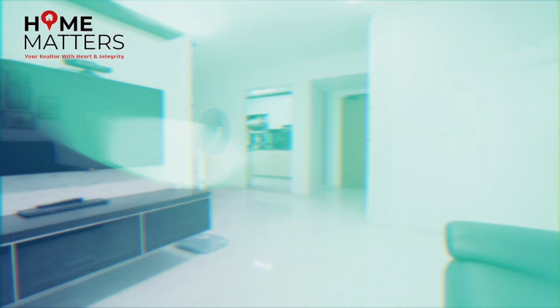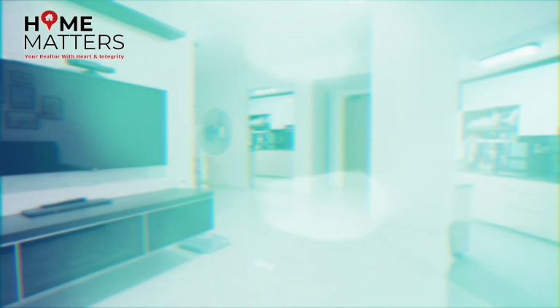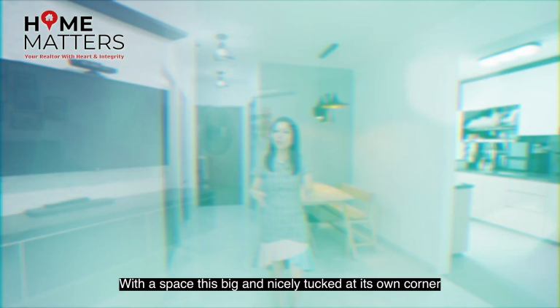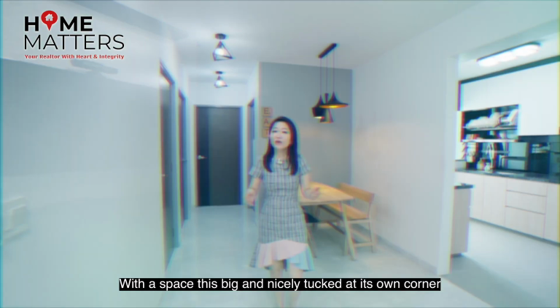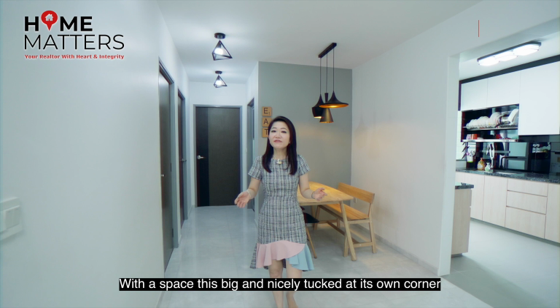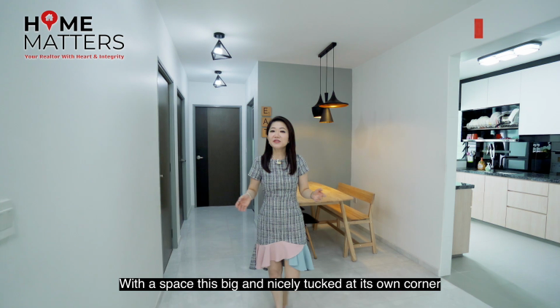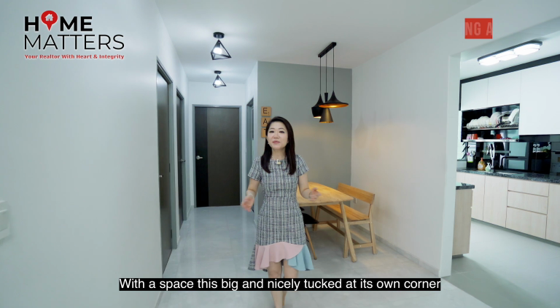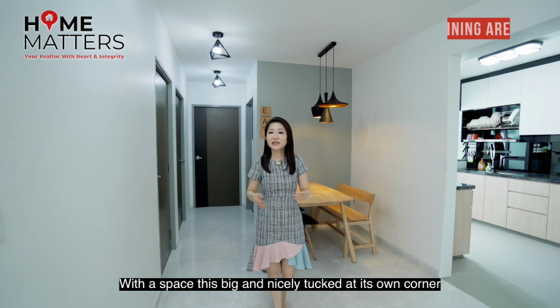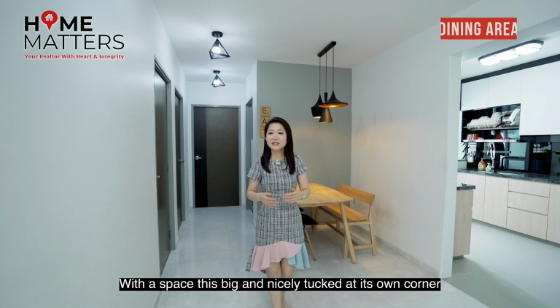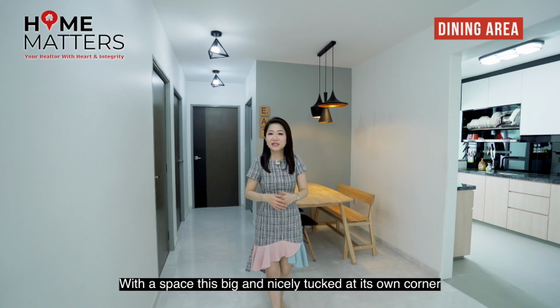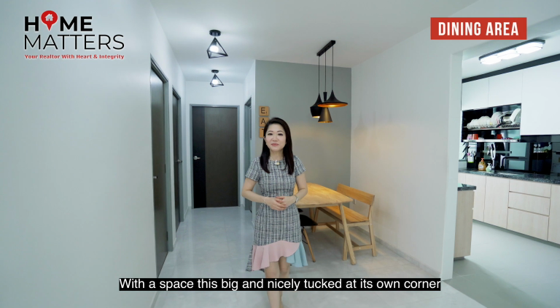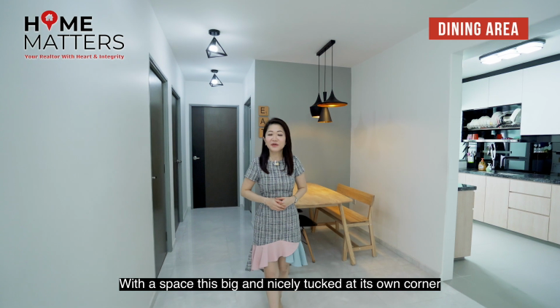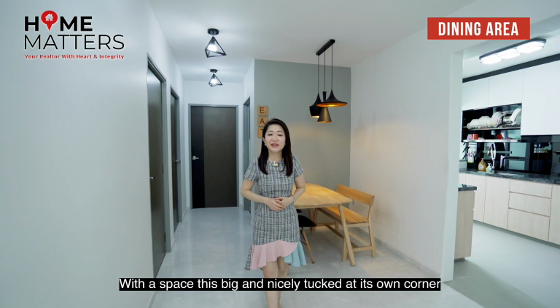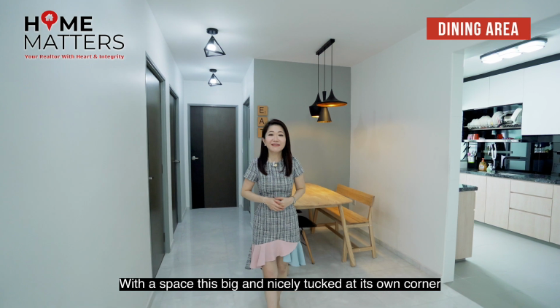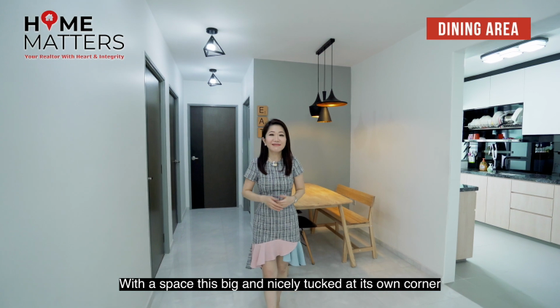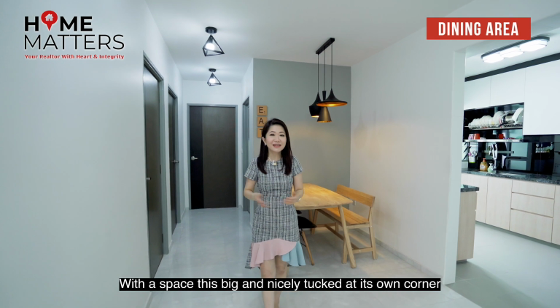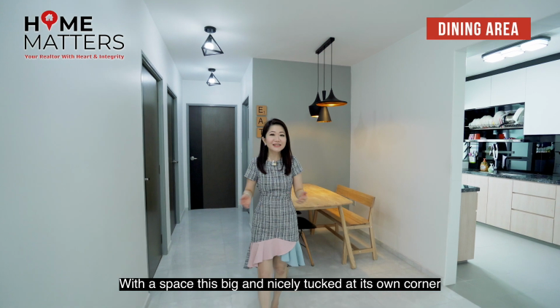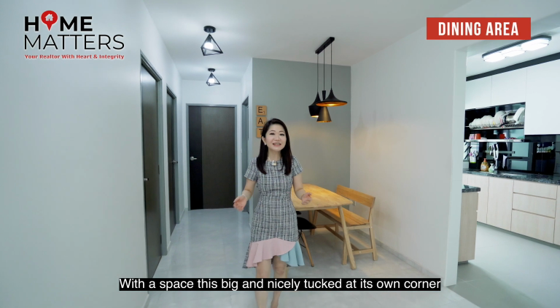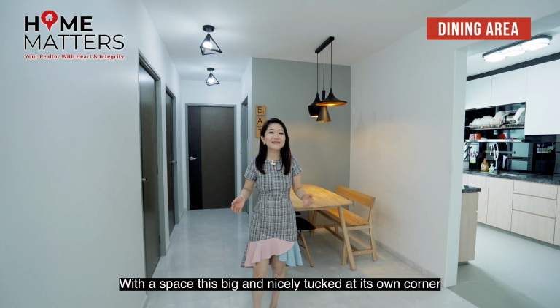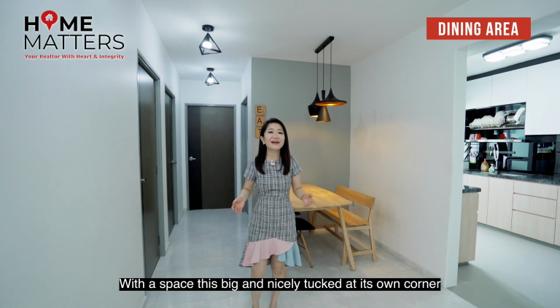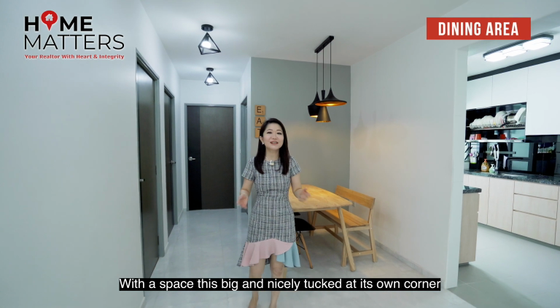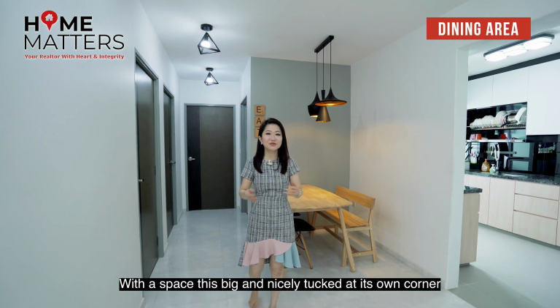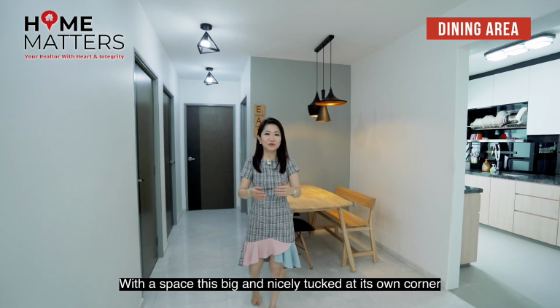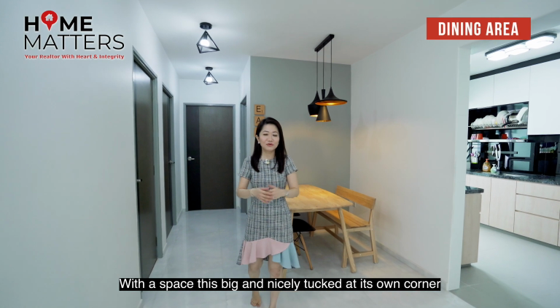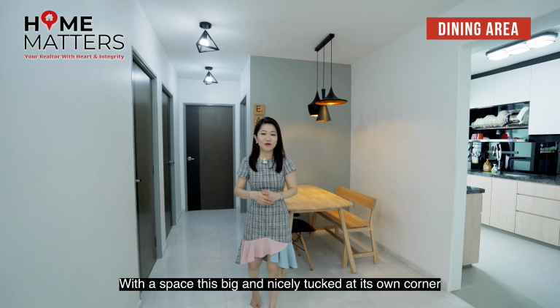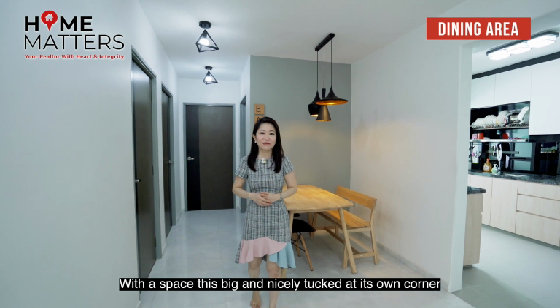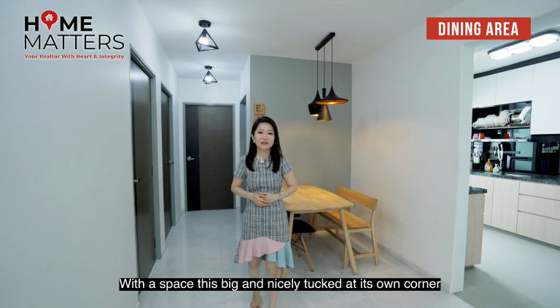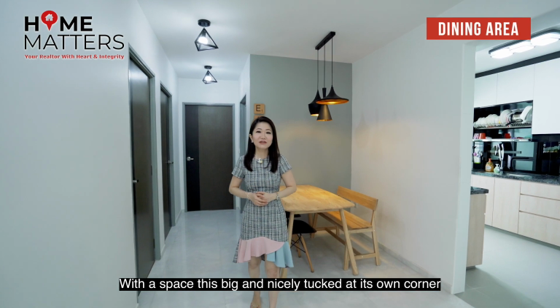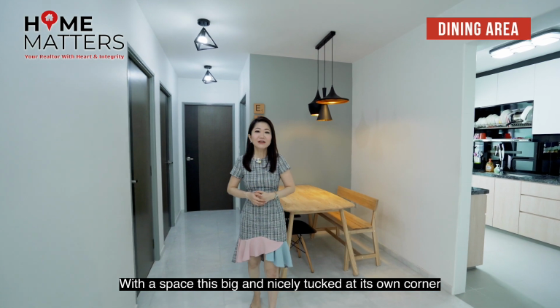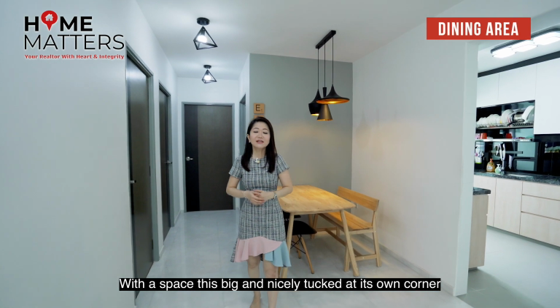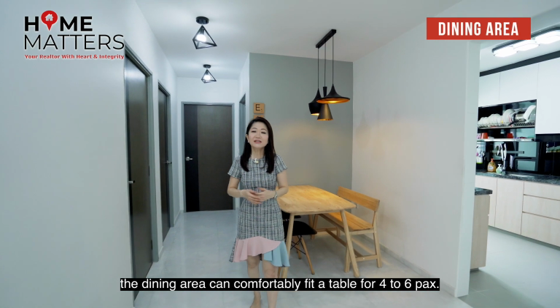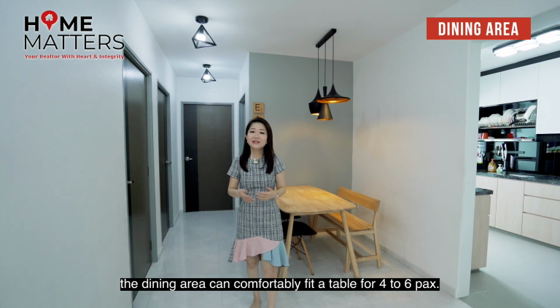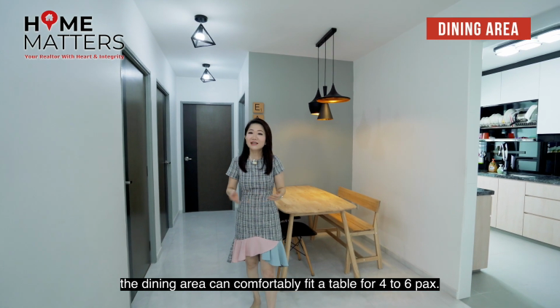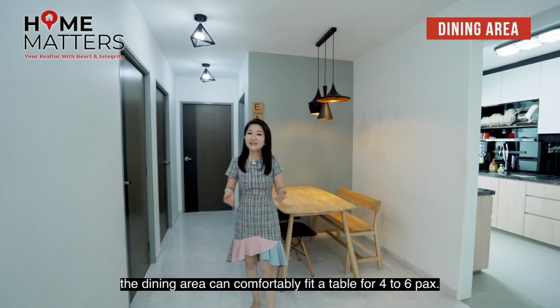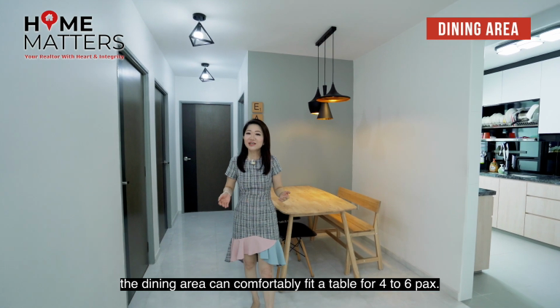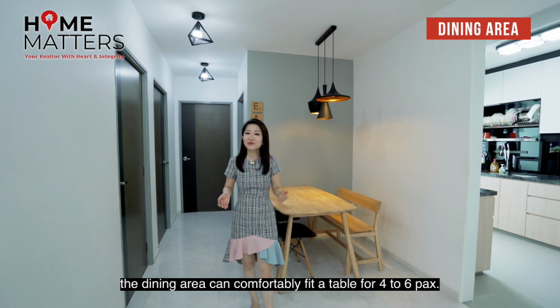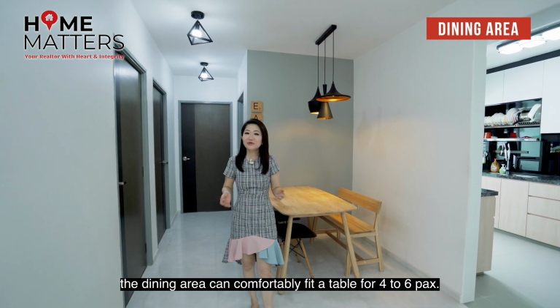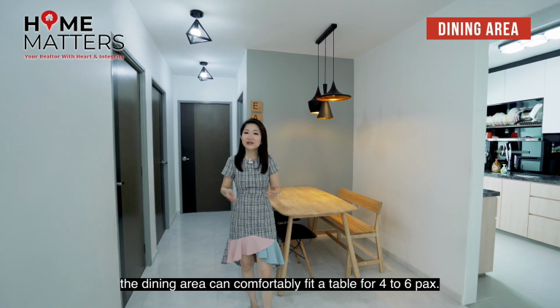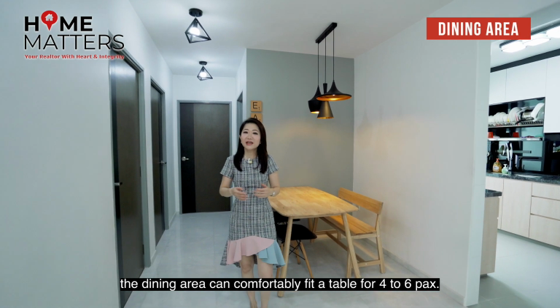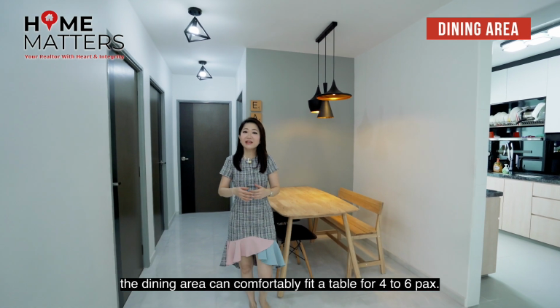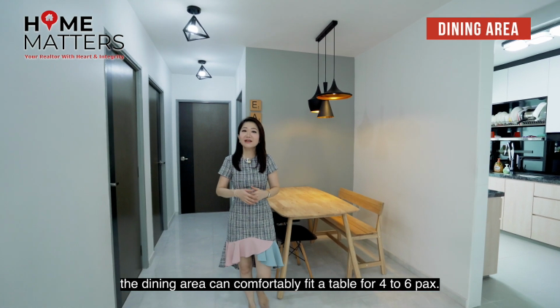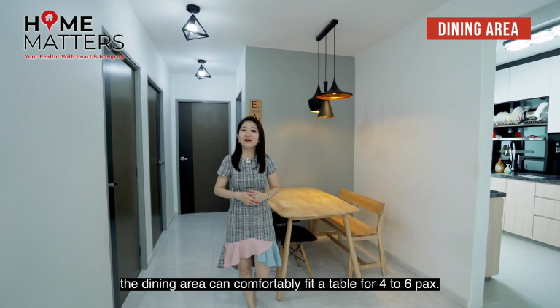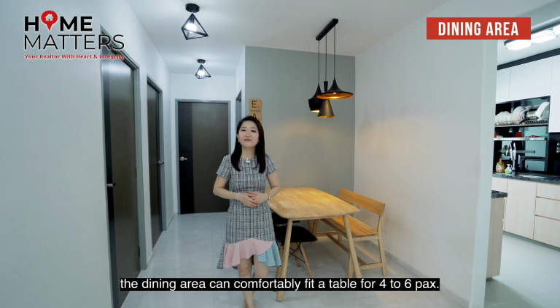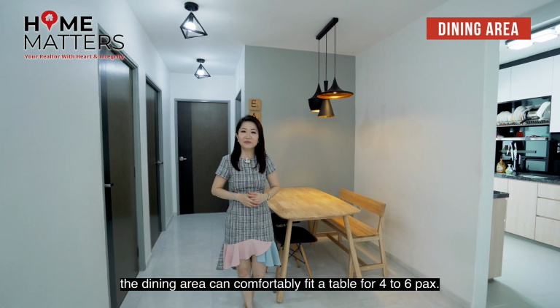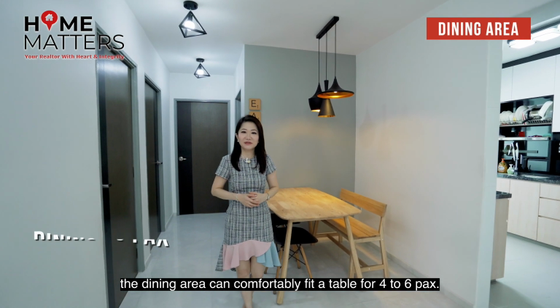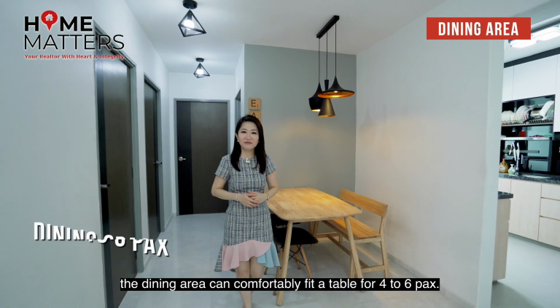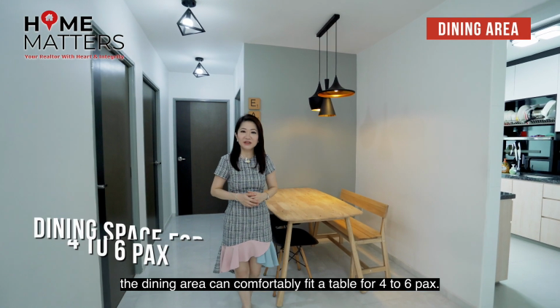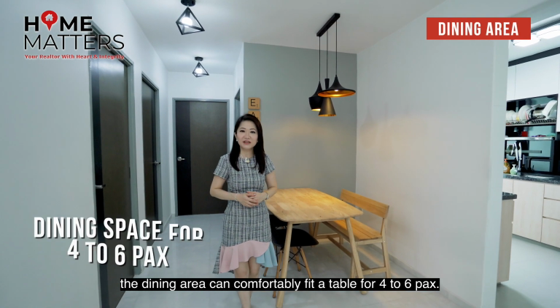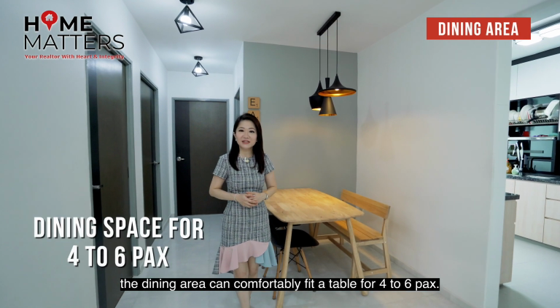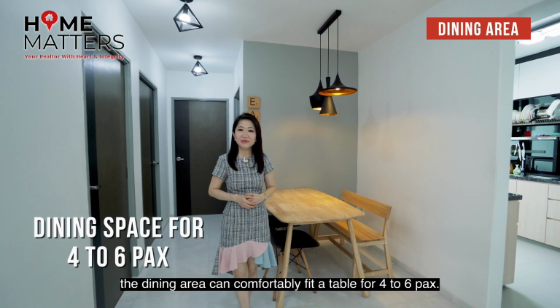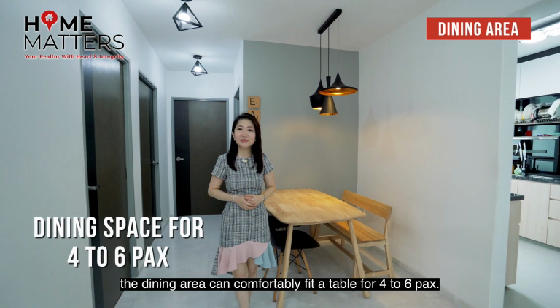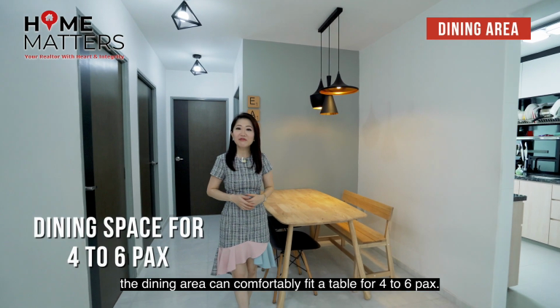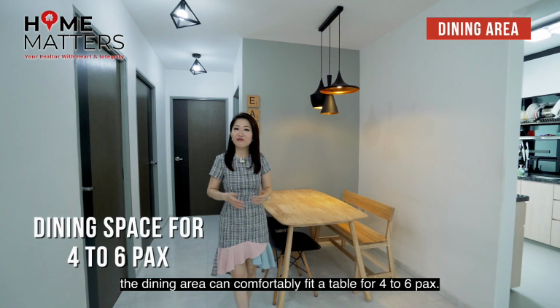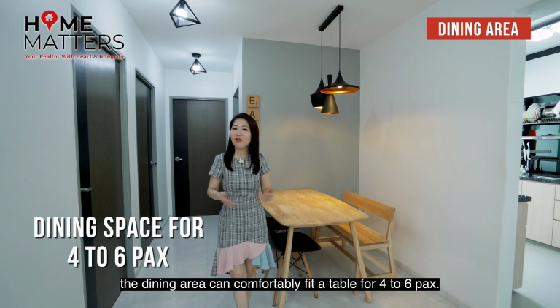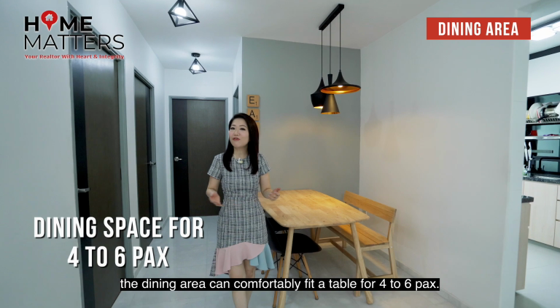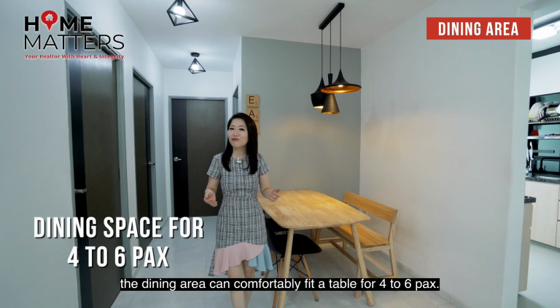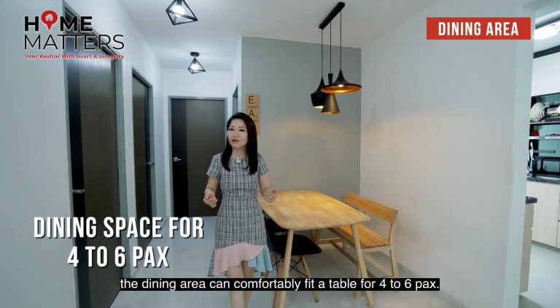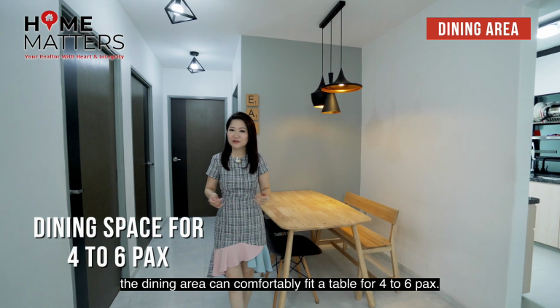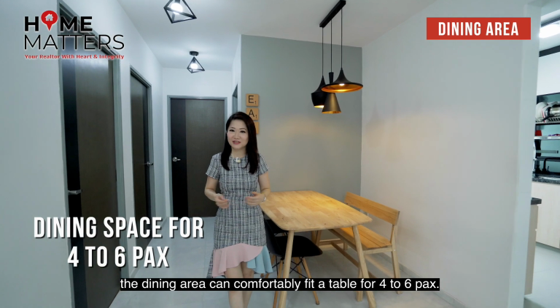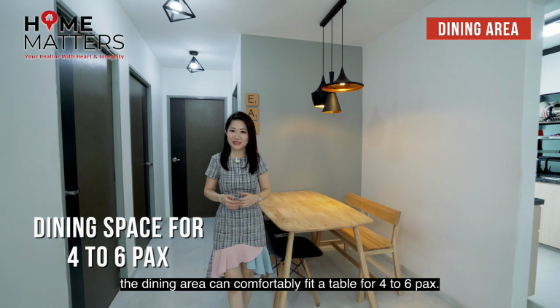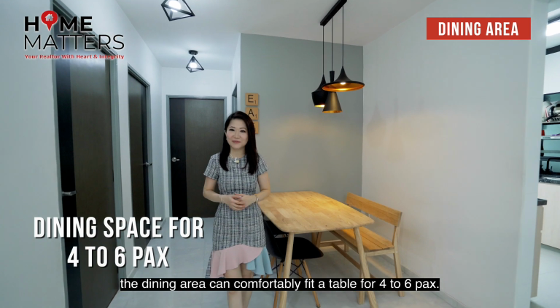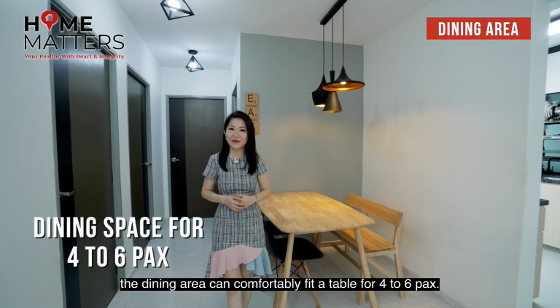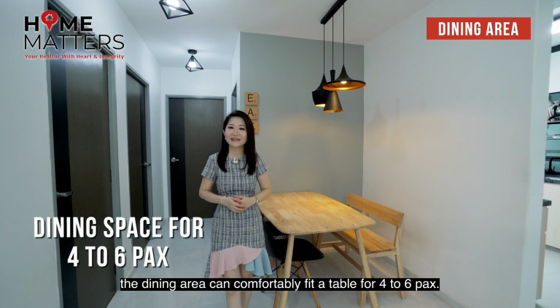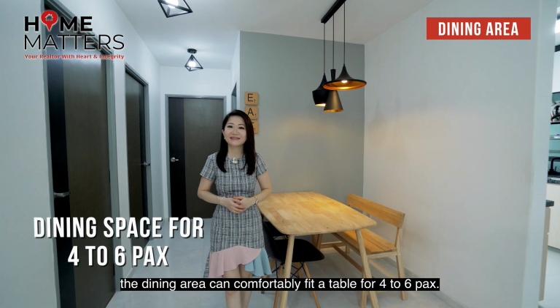With a space this big and nicely tucked in its own corner, the dining area can comfortably fit a table for four to six people.